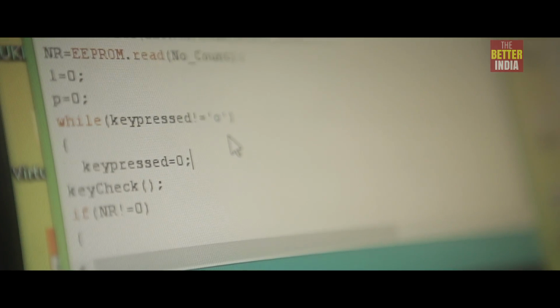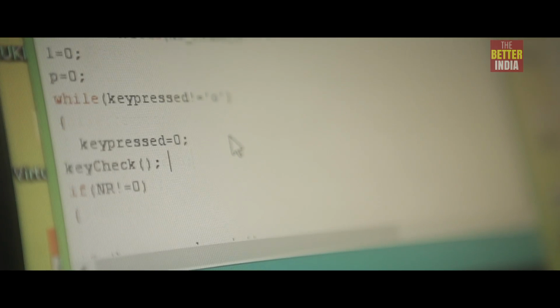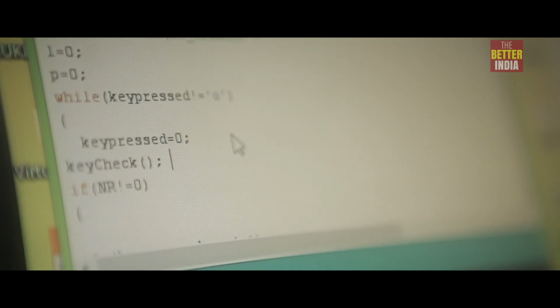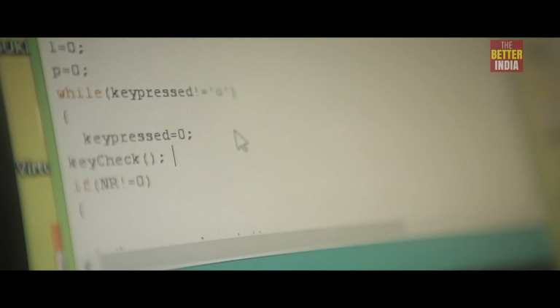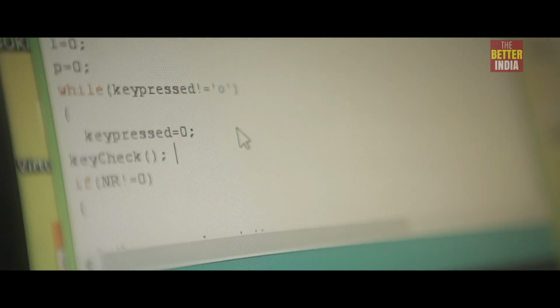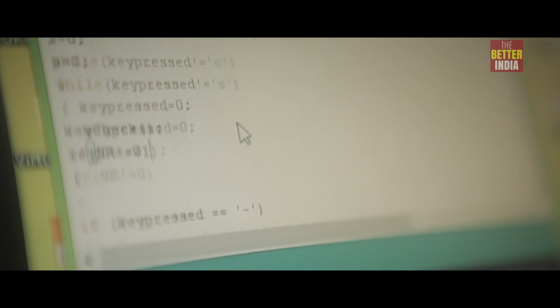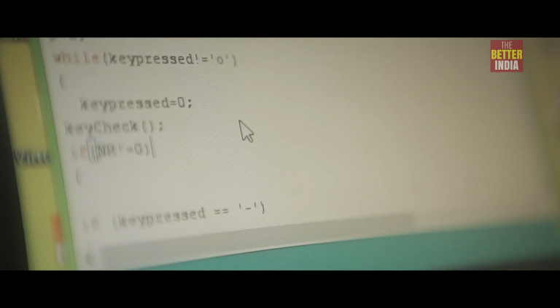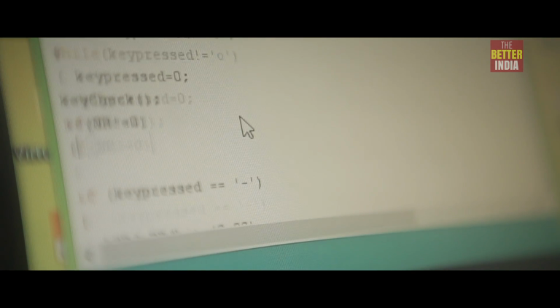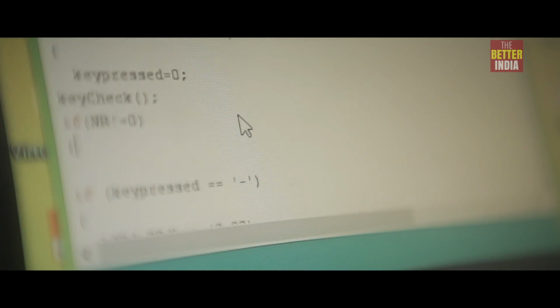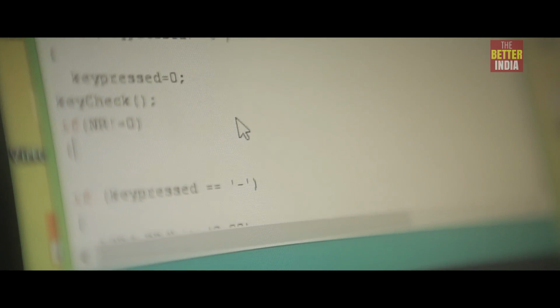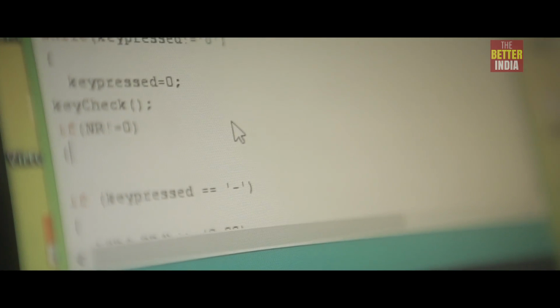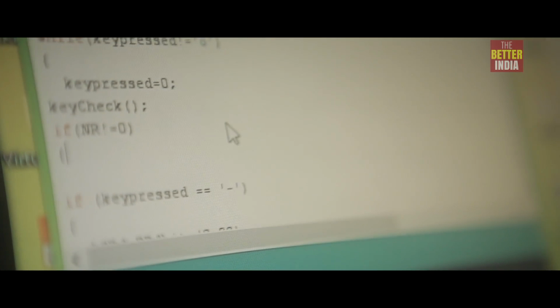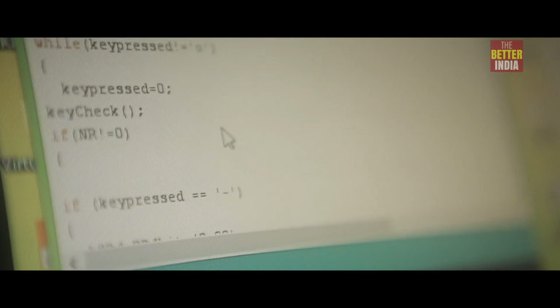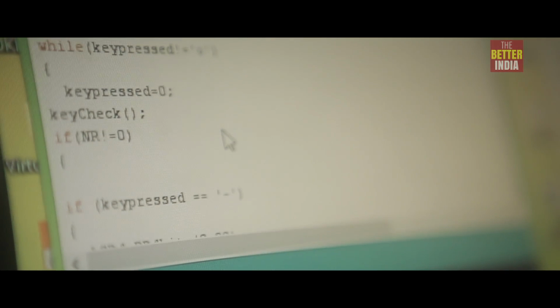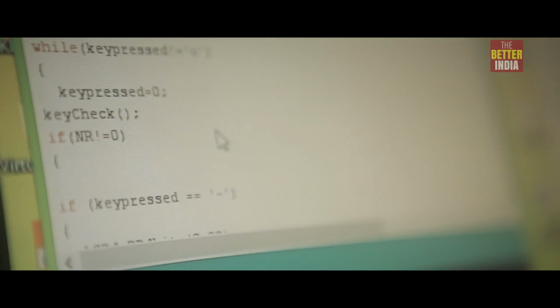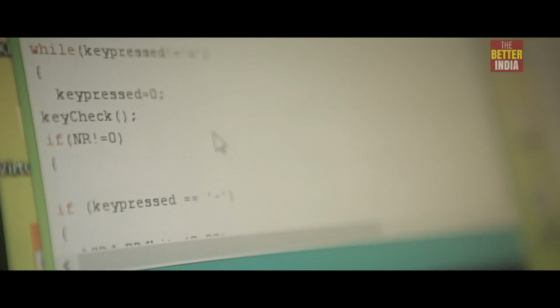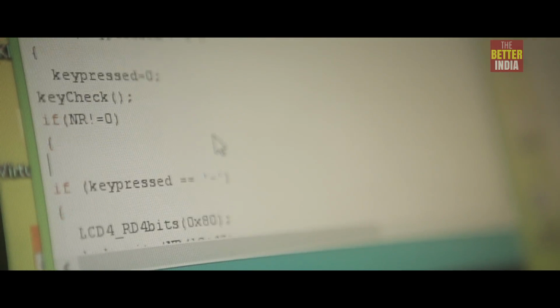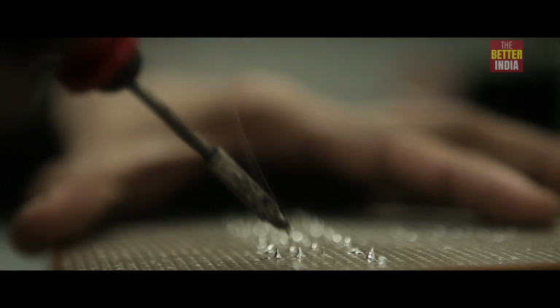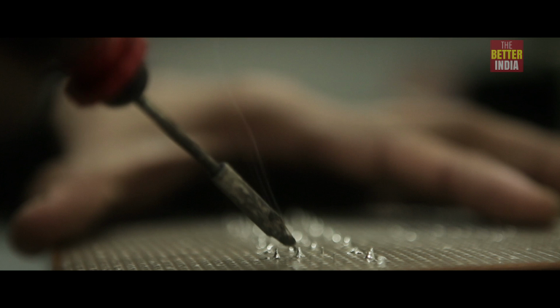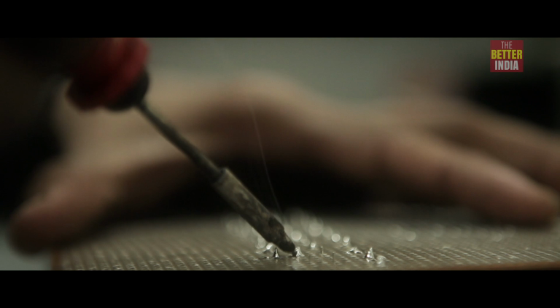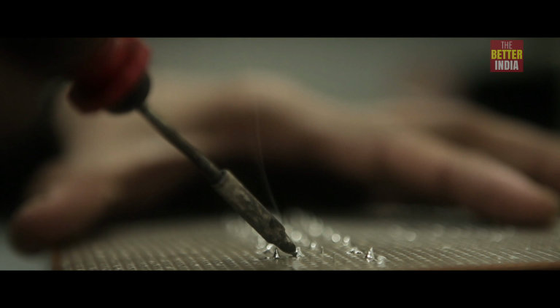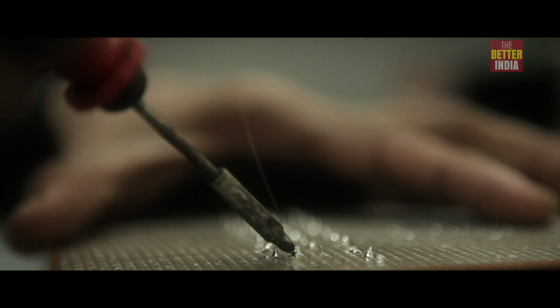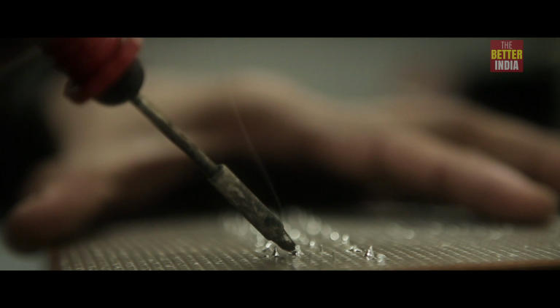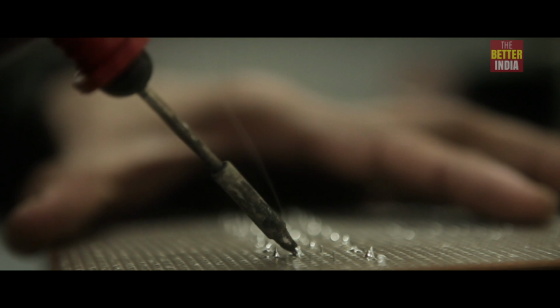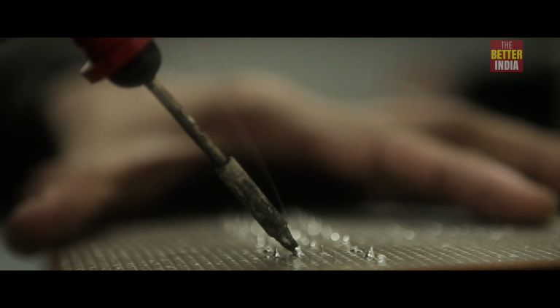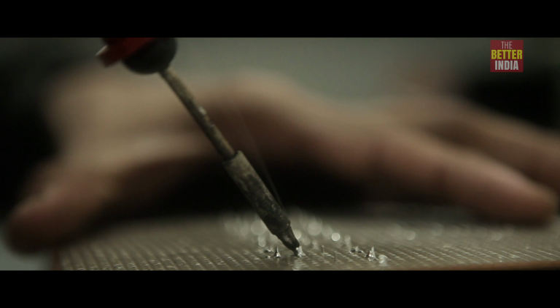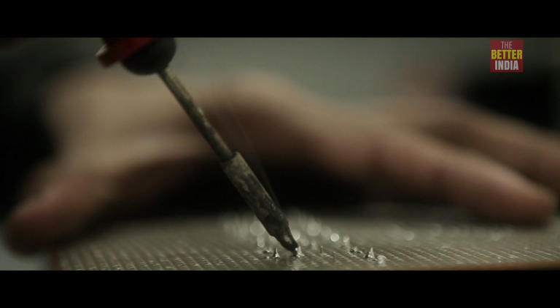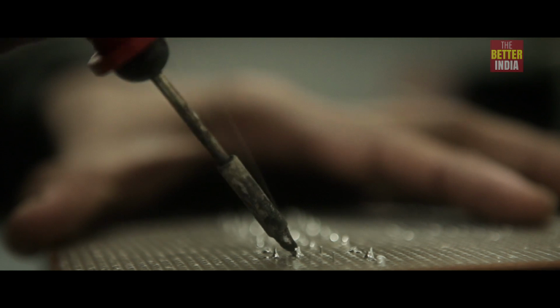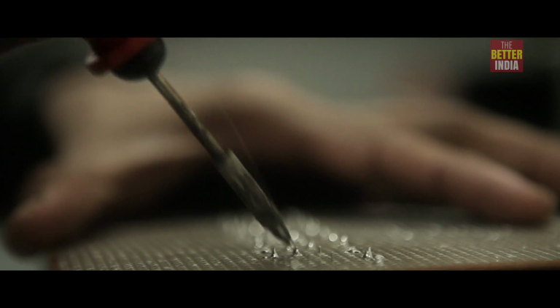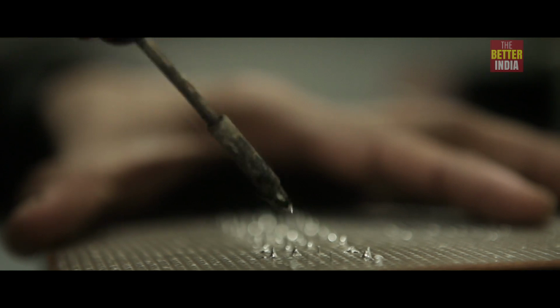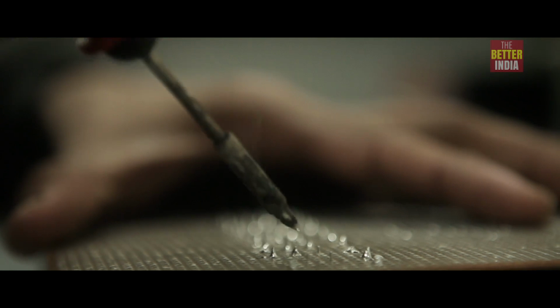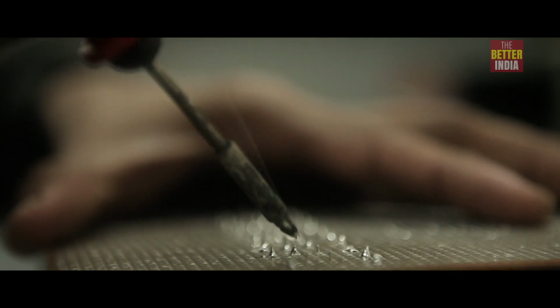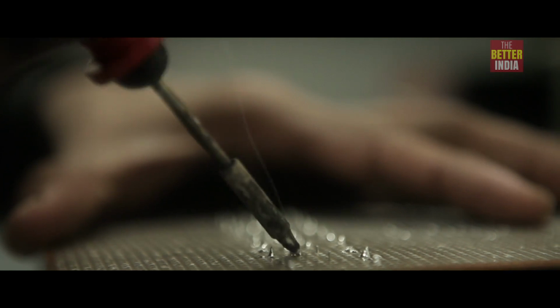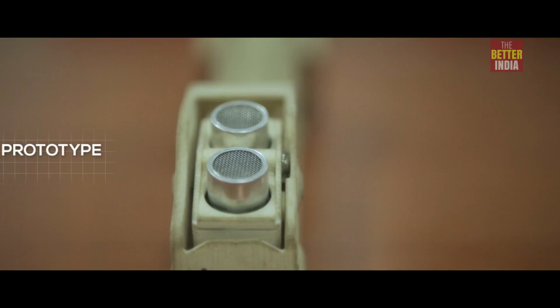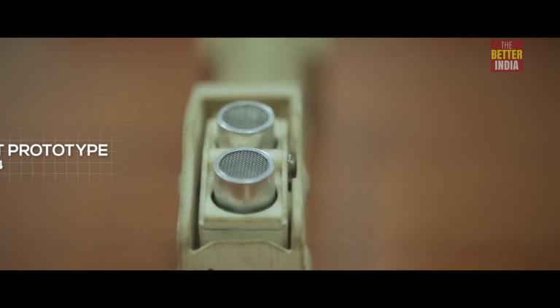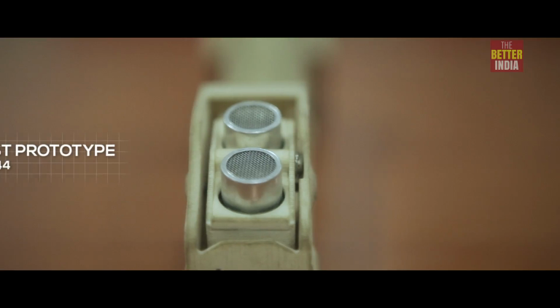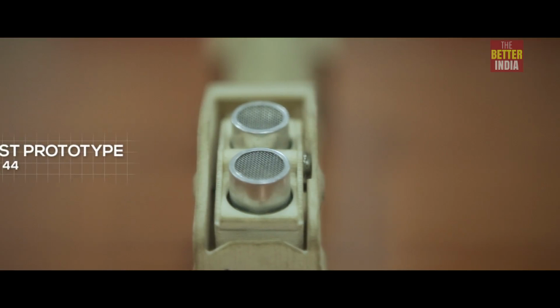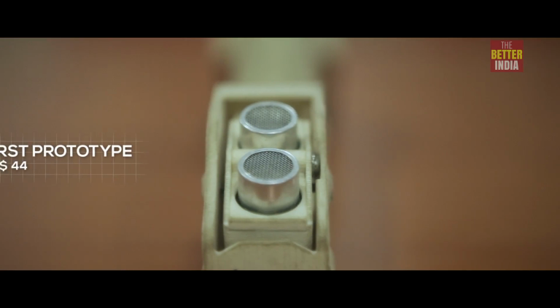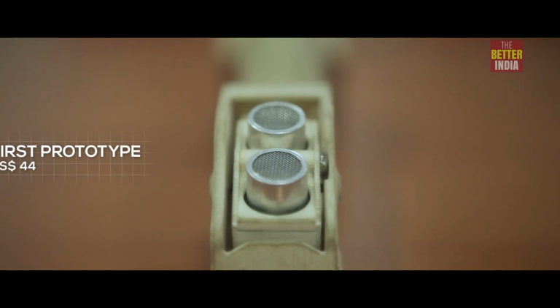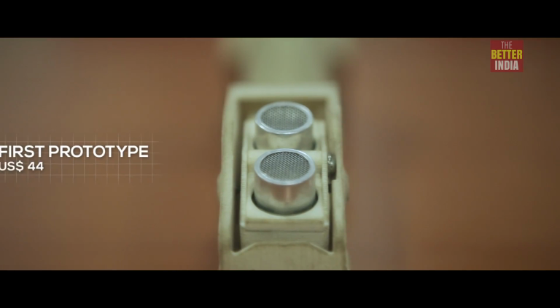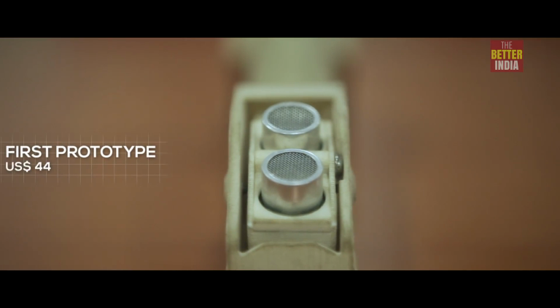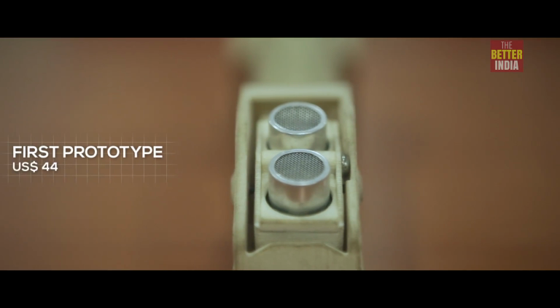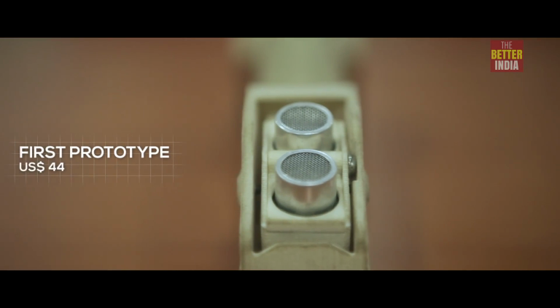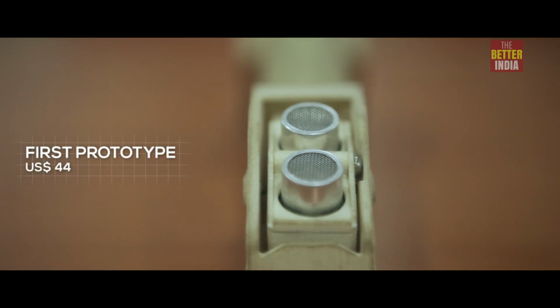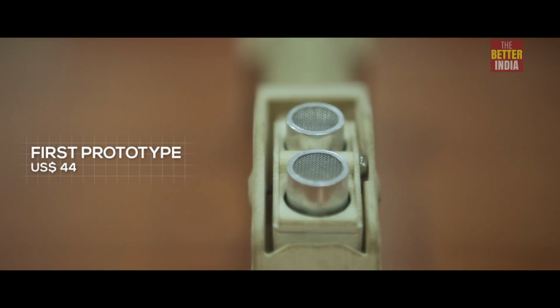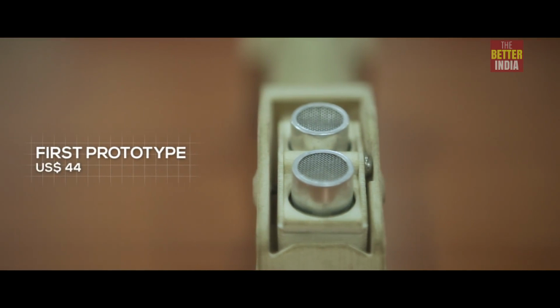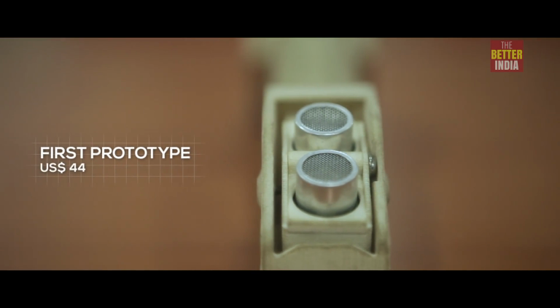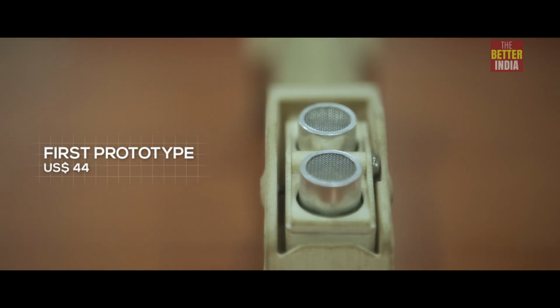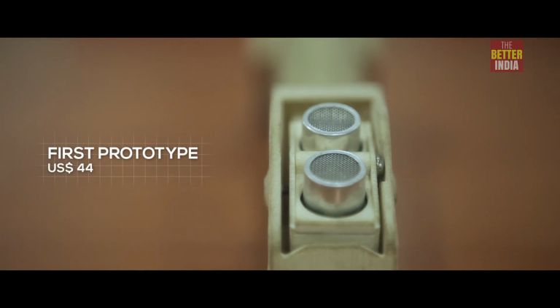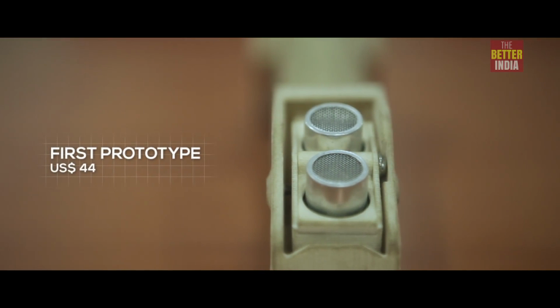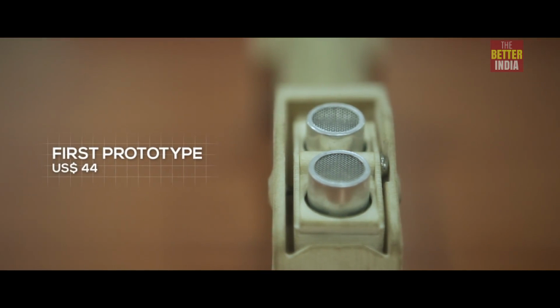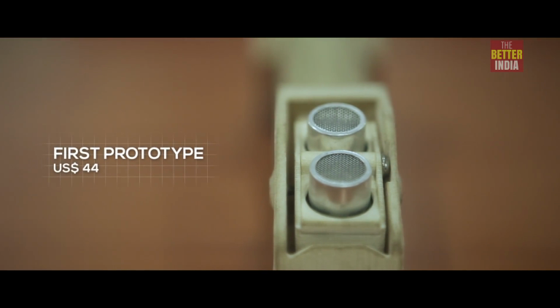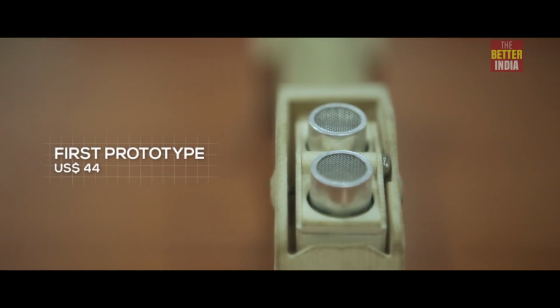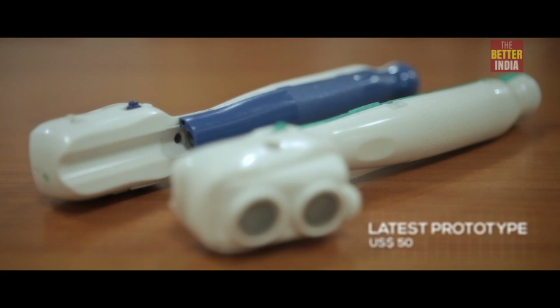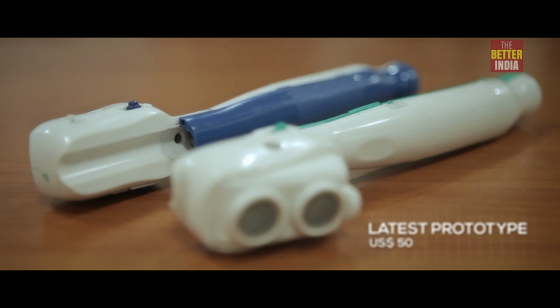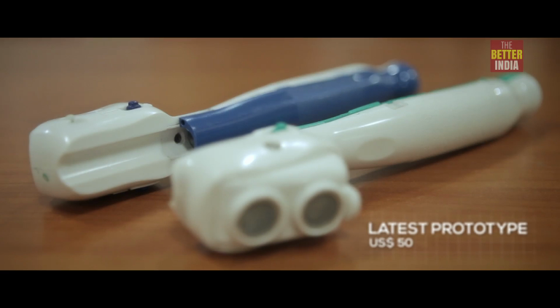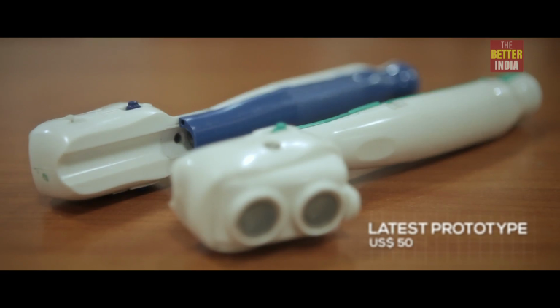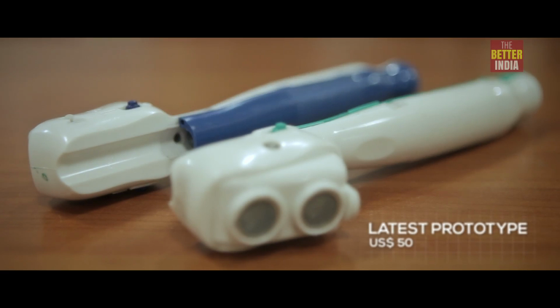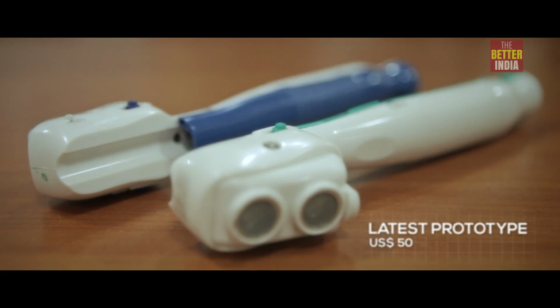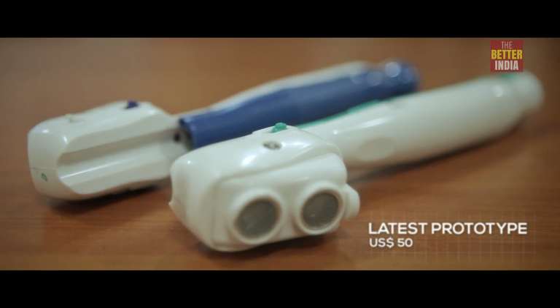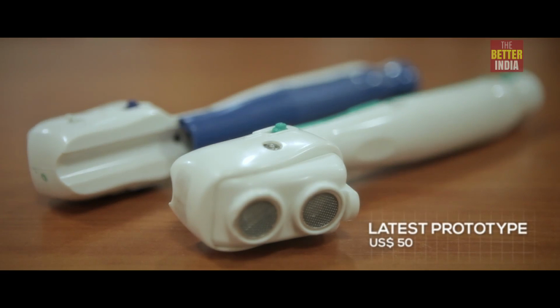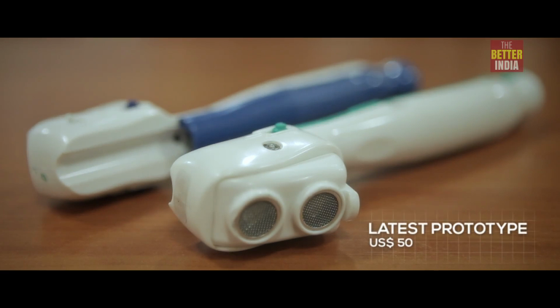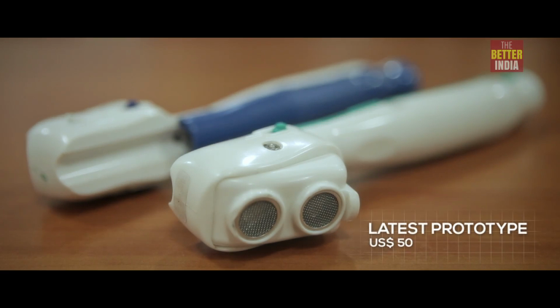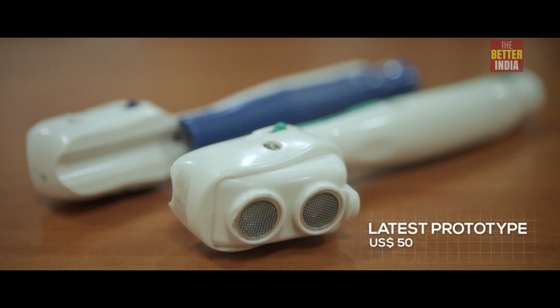In the development of the SmartCane, different users in different parts of India used it and gave feedback. It had to be something very subtle and lightweight.